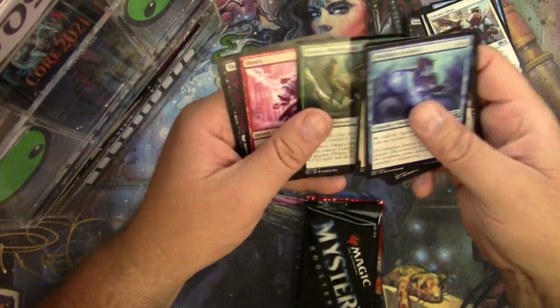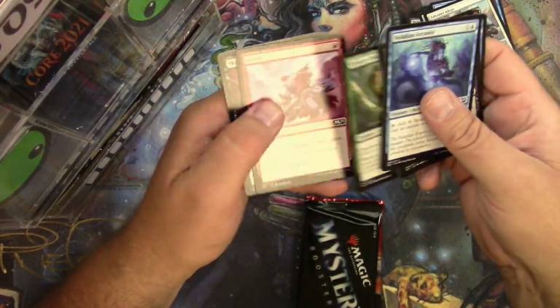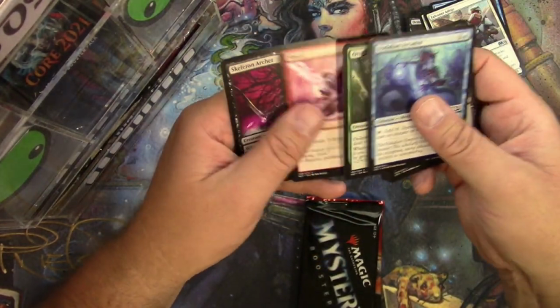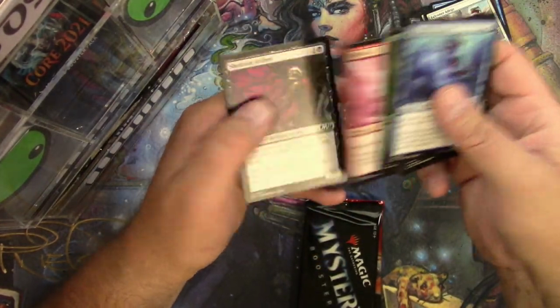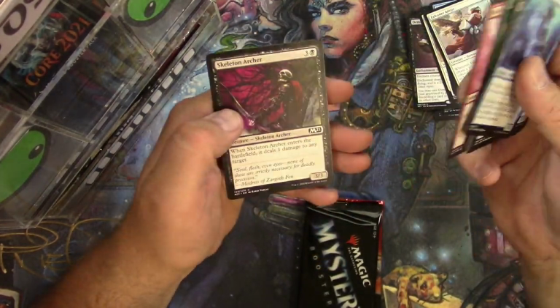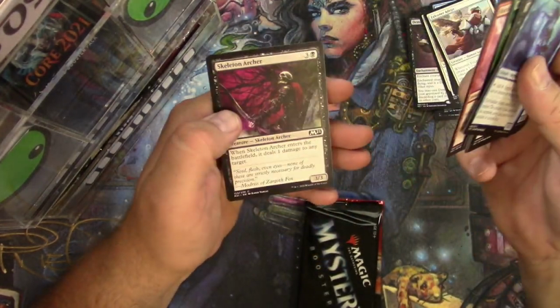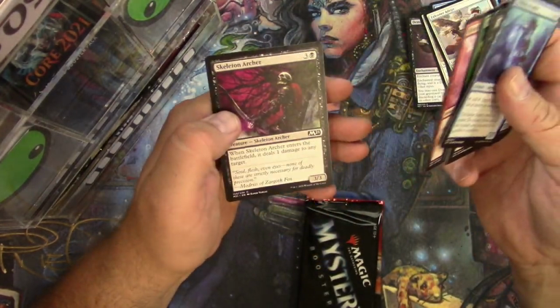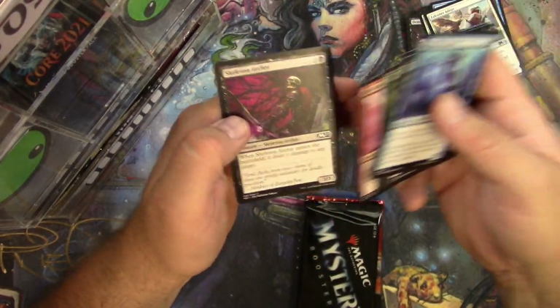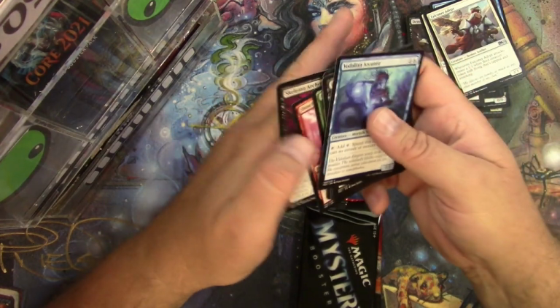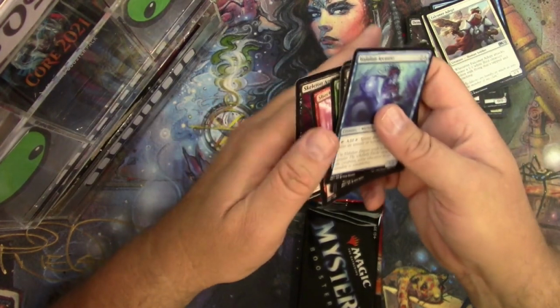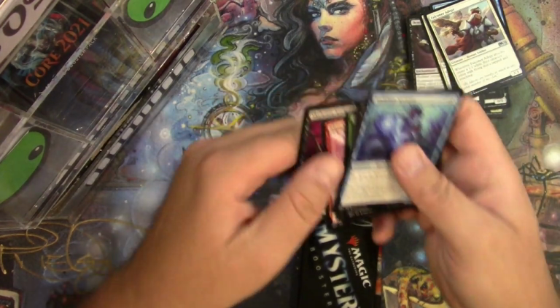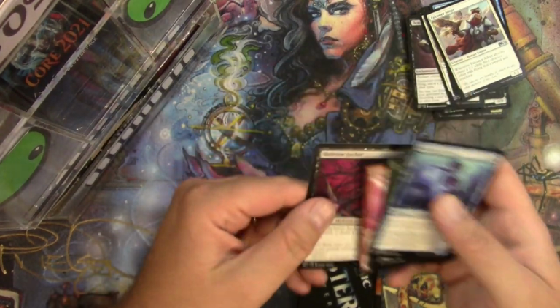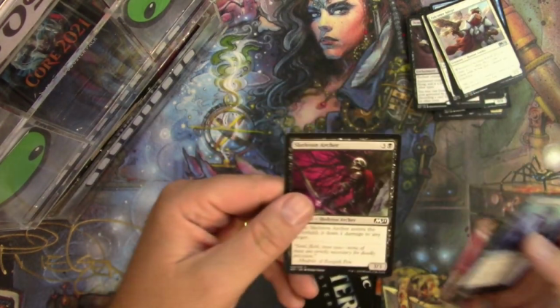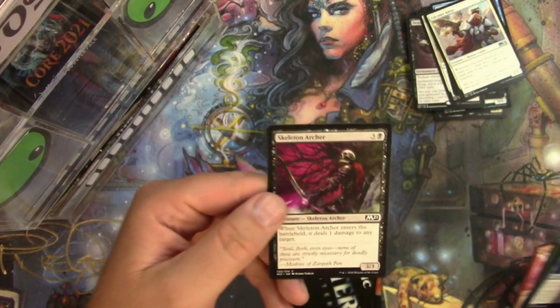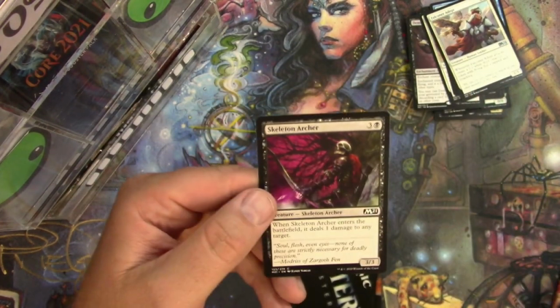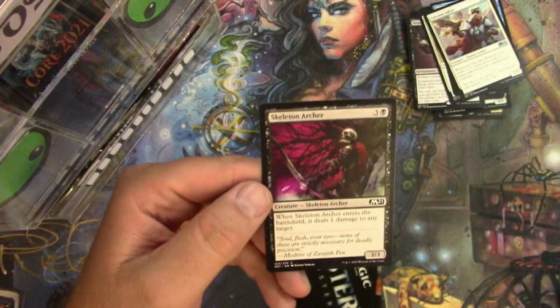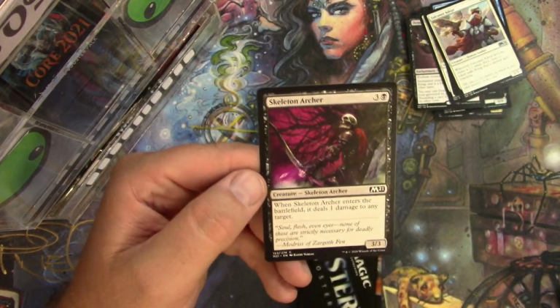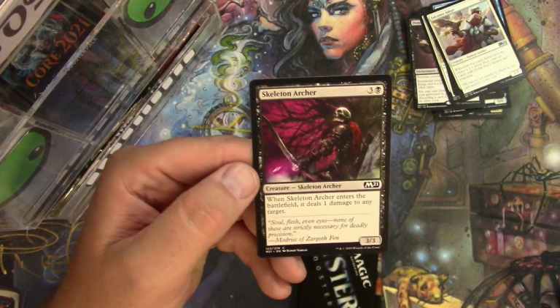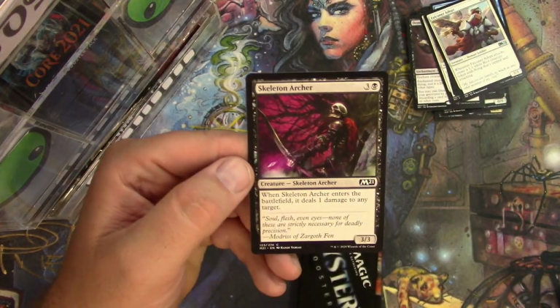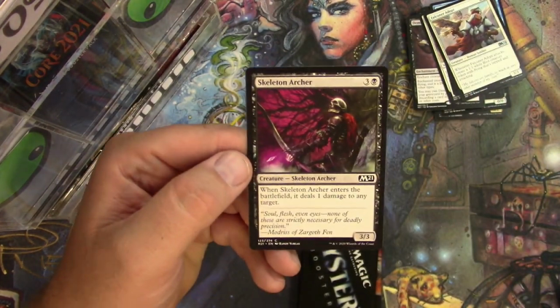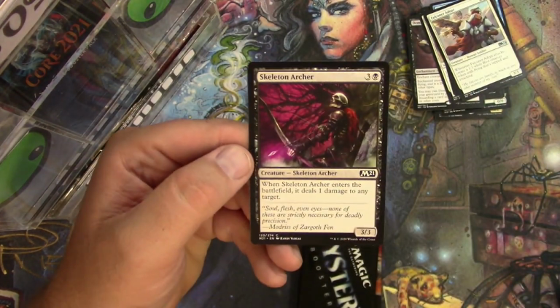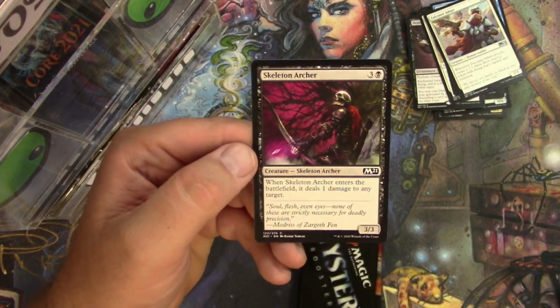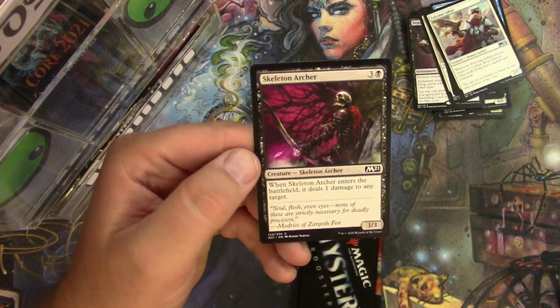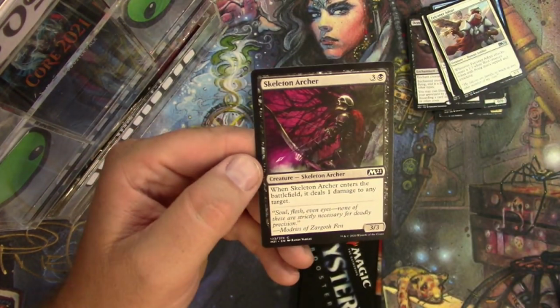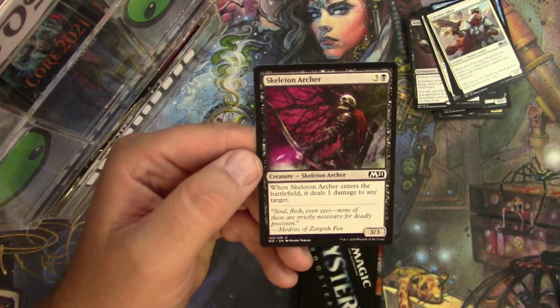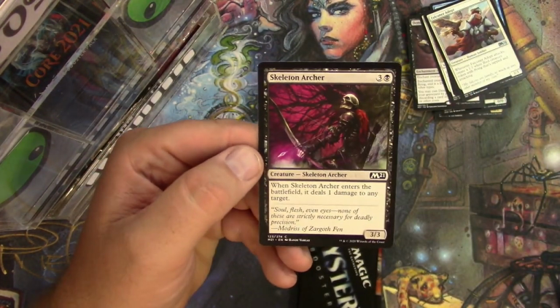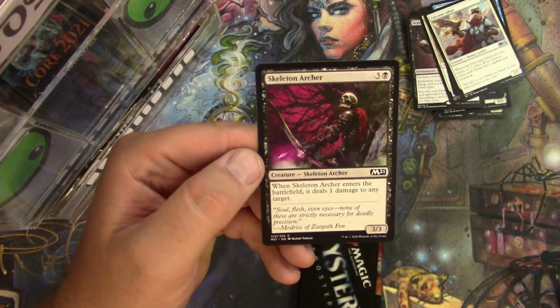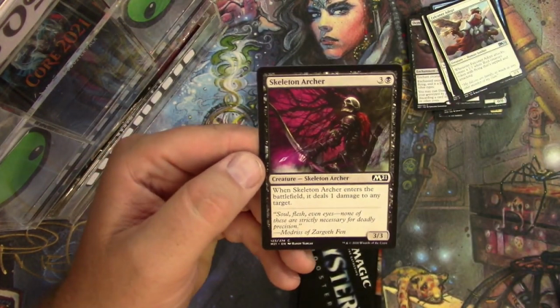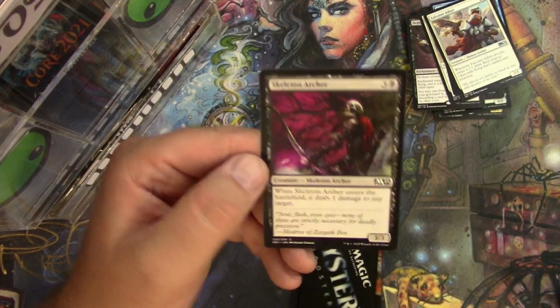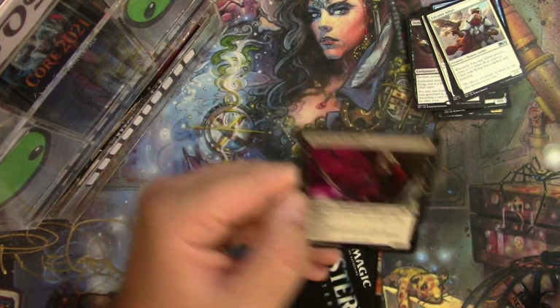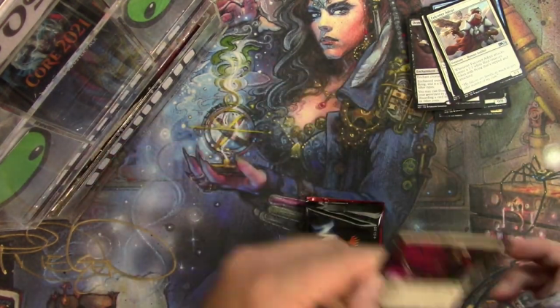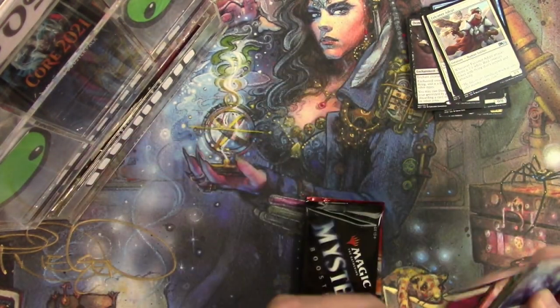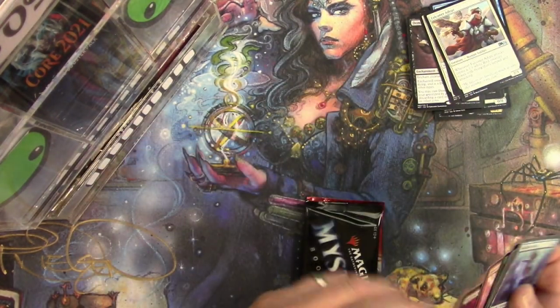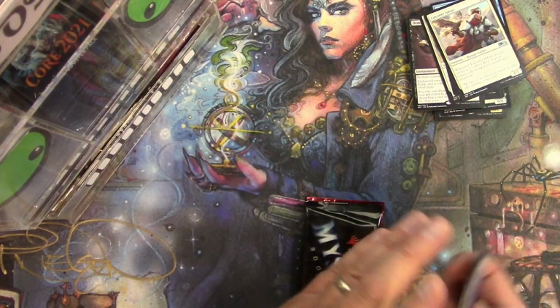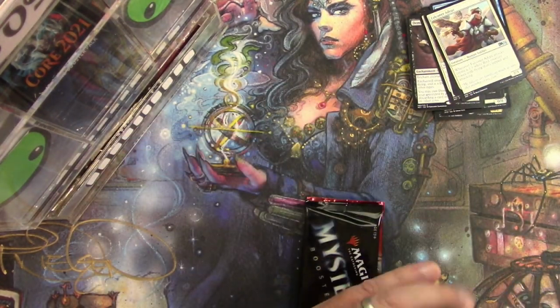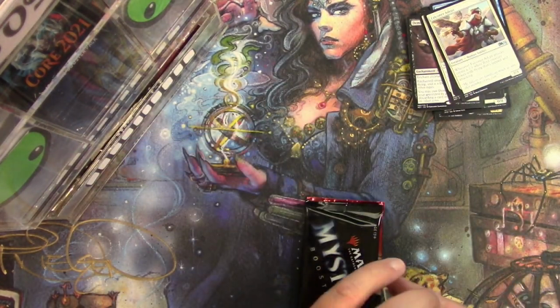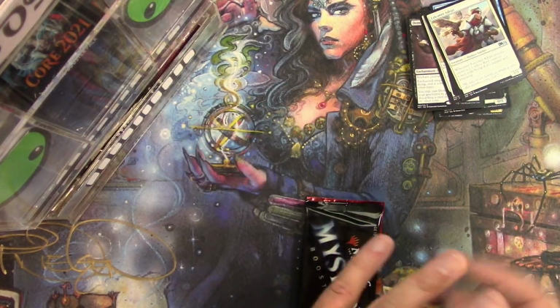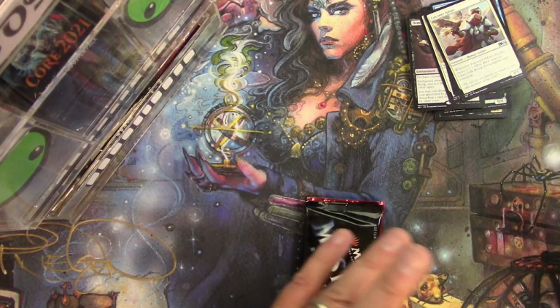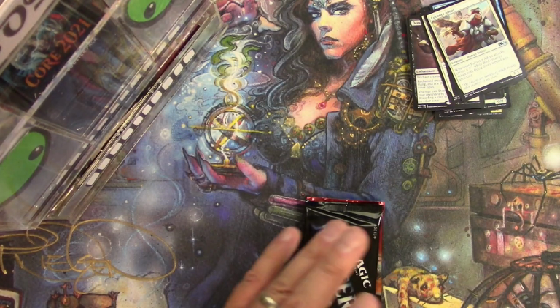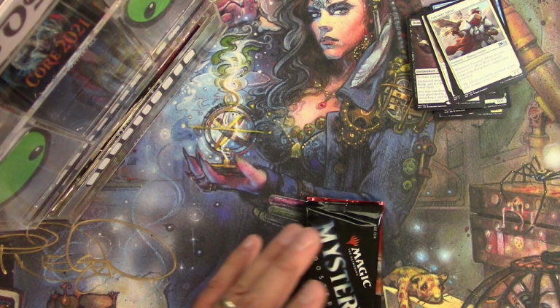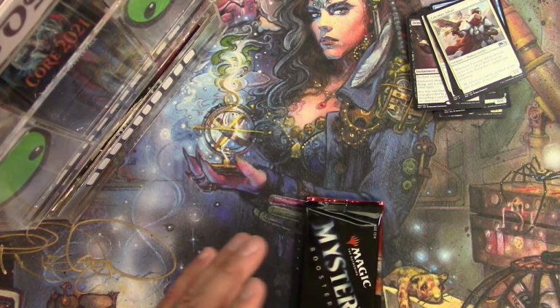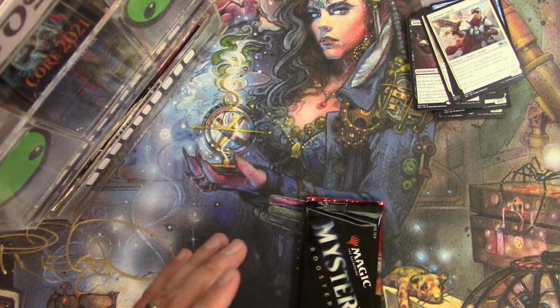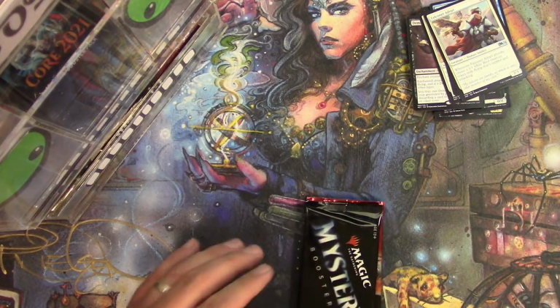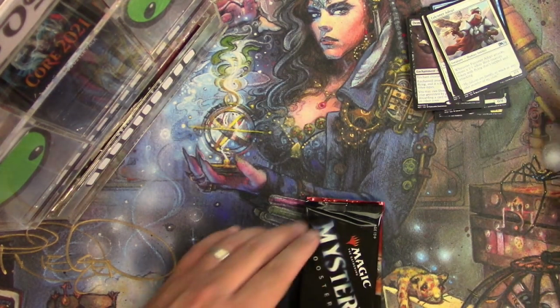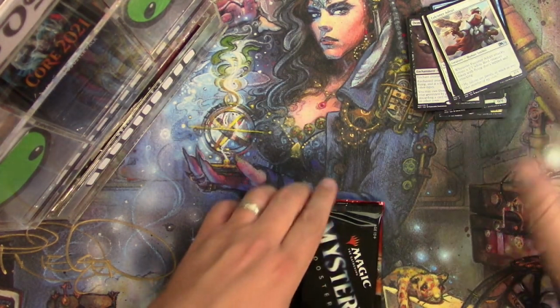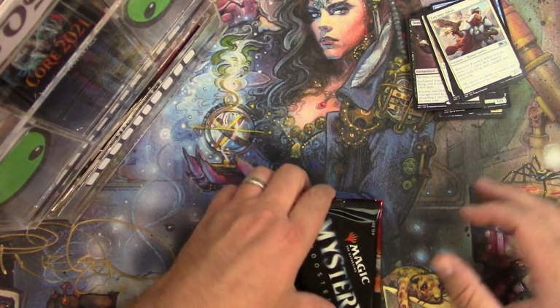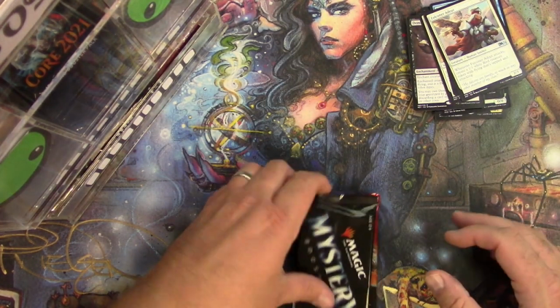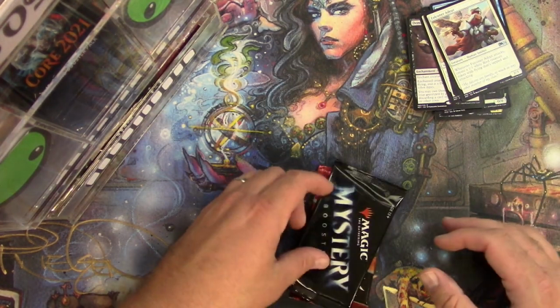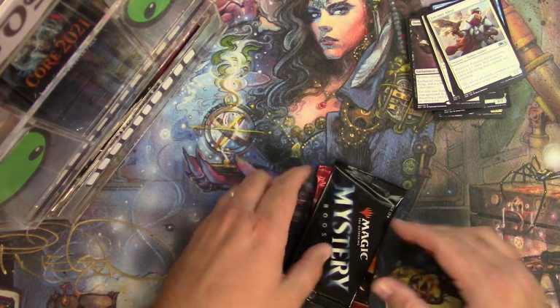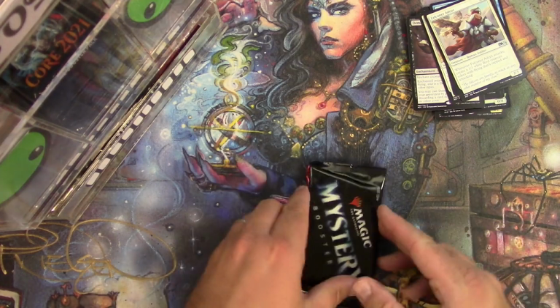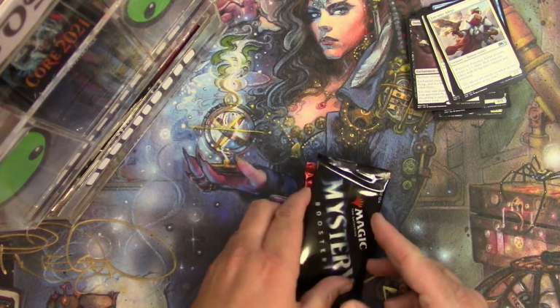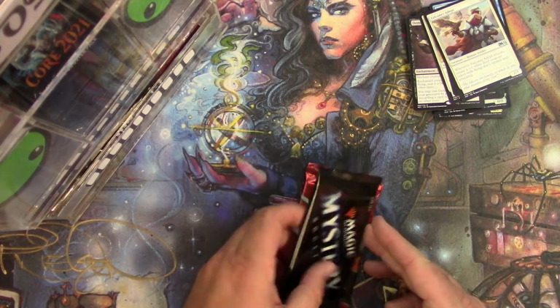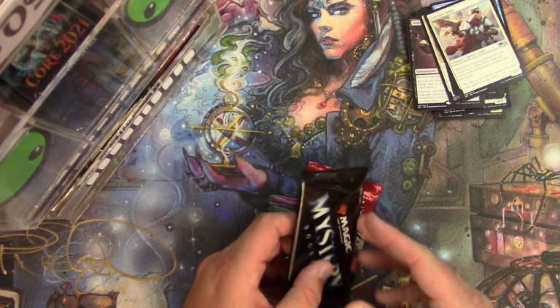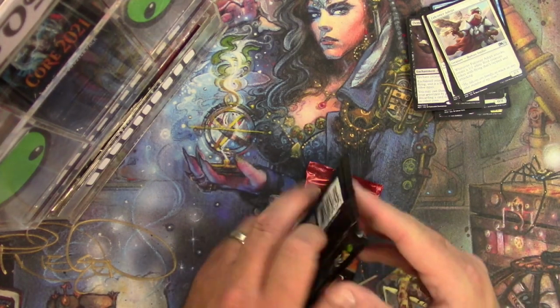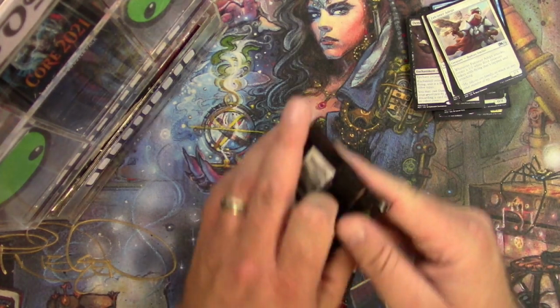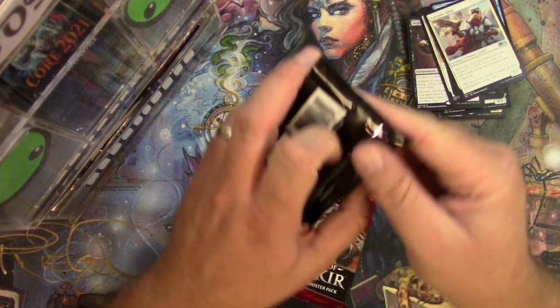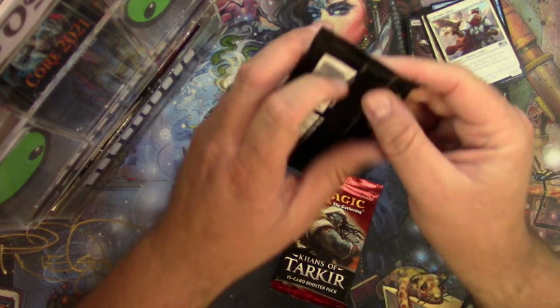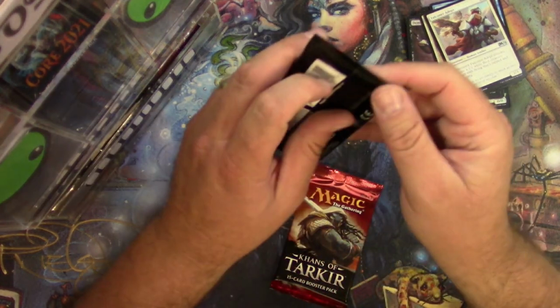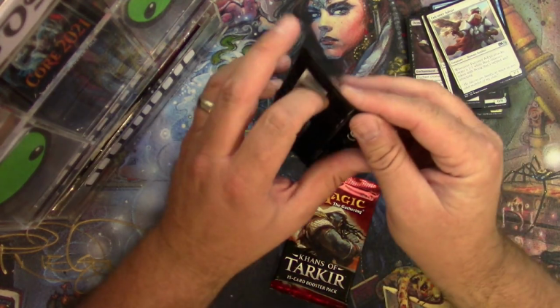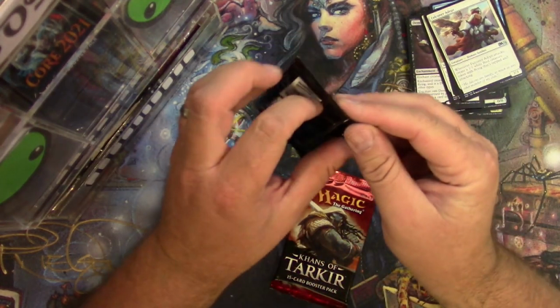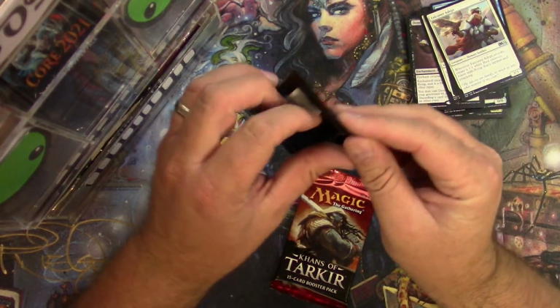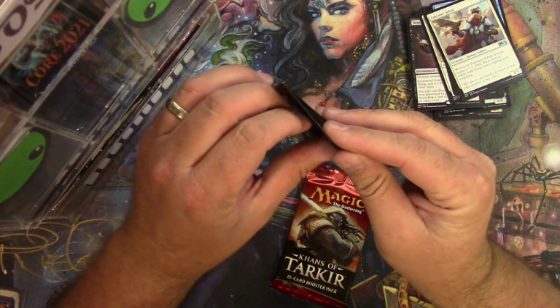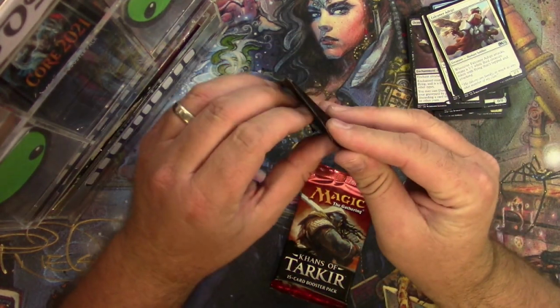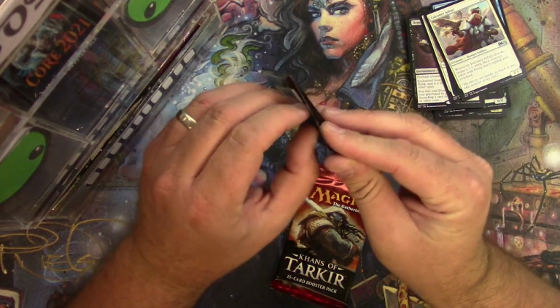Cancel and an Archer — wow, look at that archer. I love a good skeleton art, I gotta say. All right, Mystery Booster for Steven.